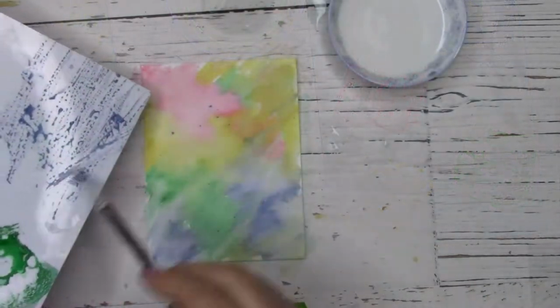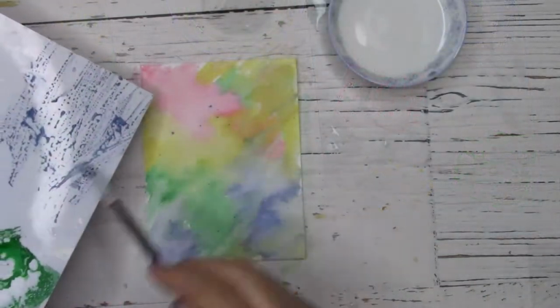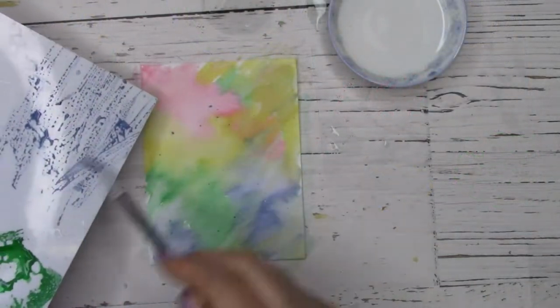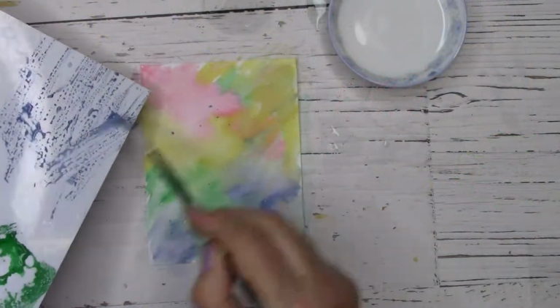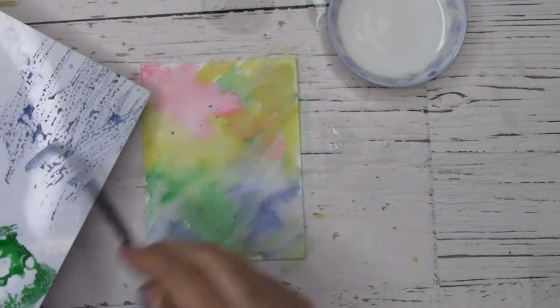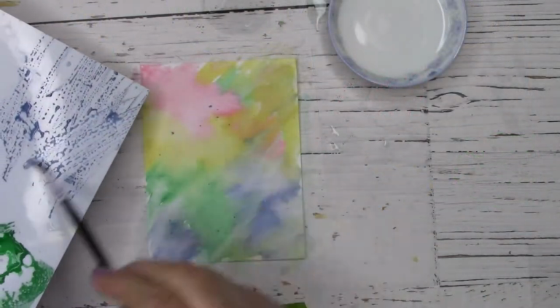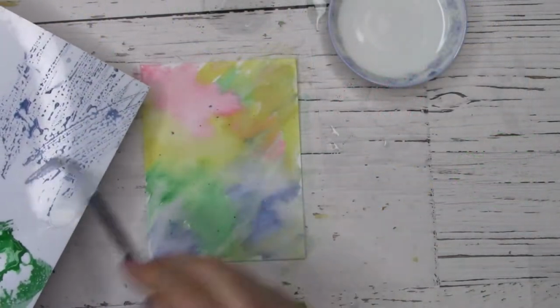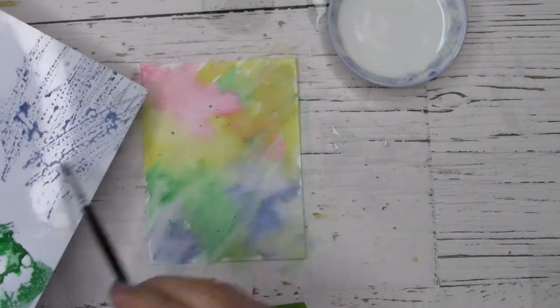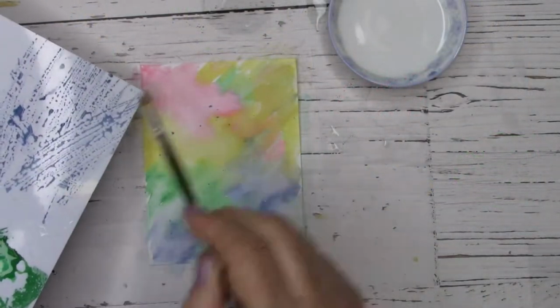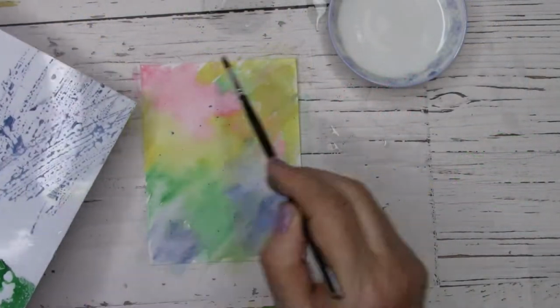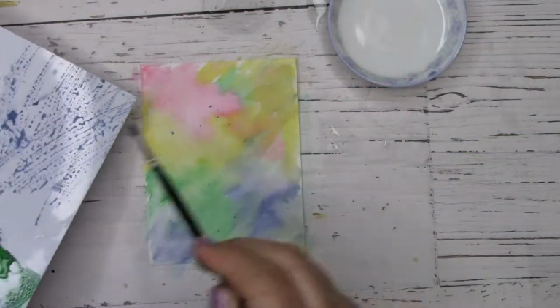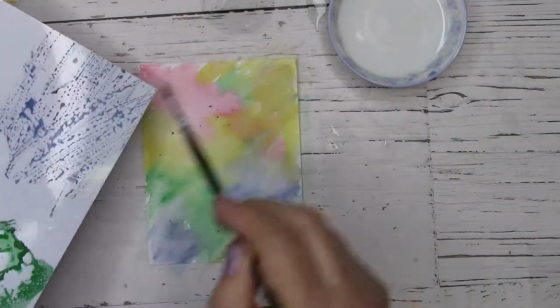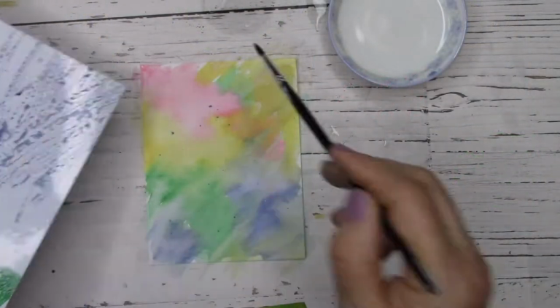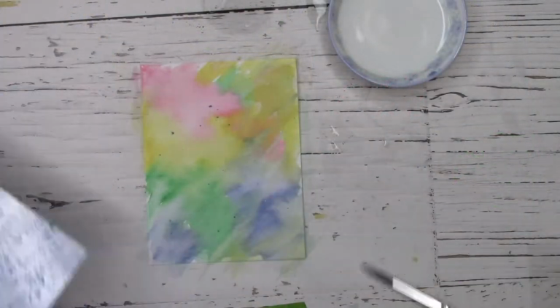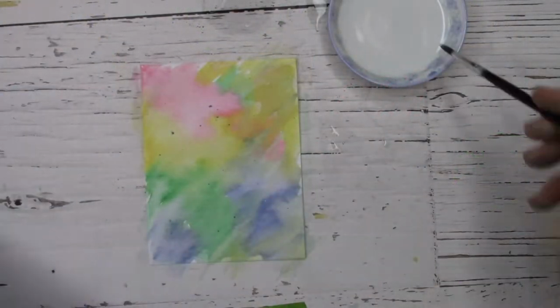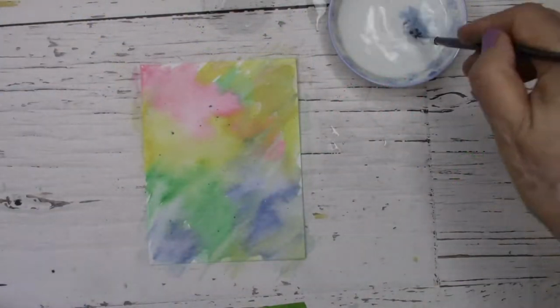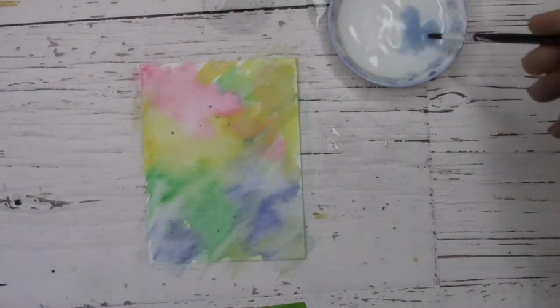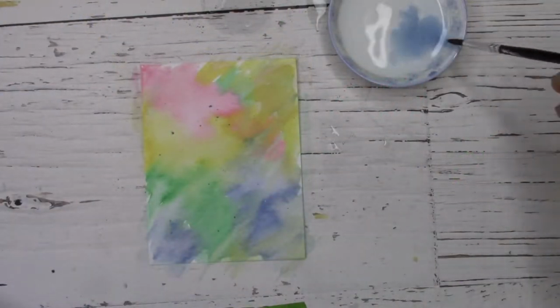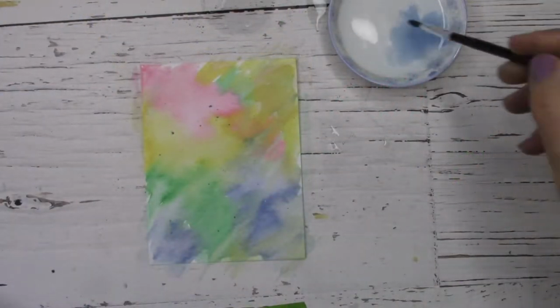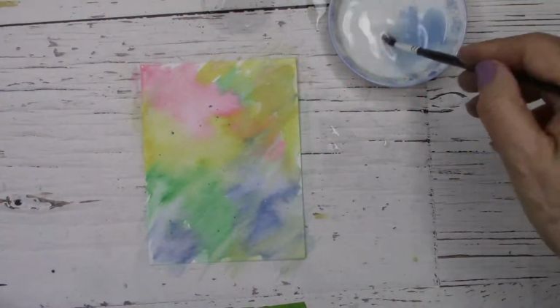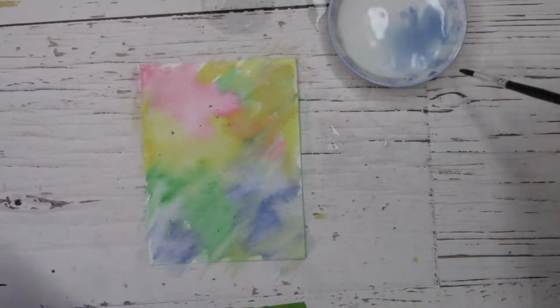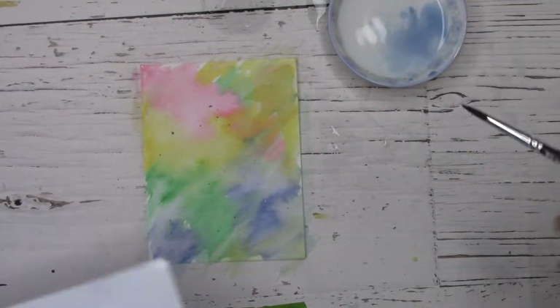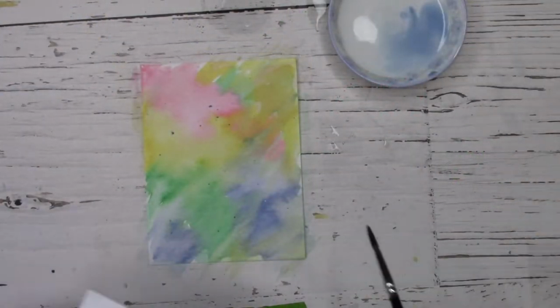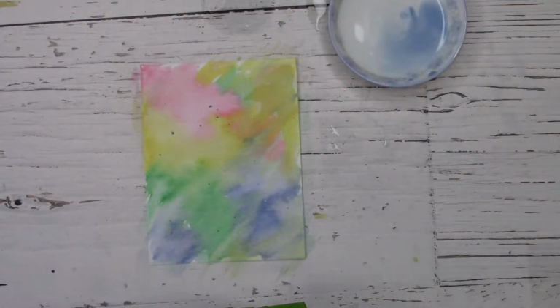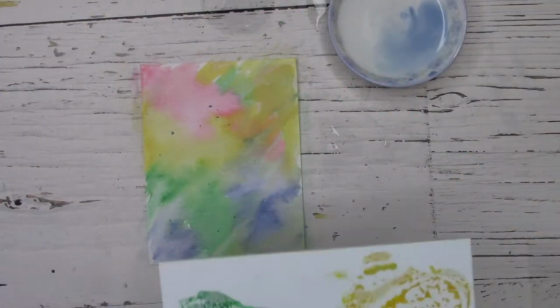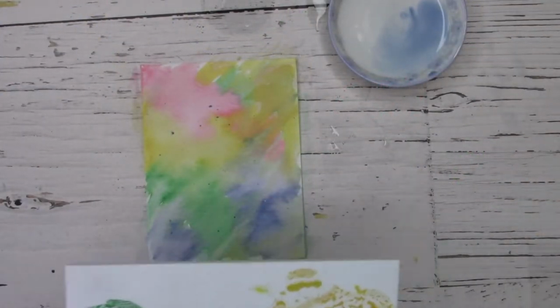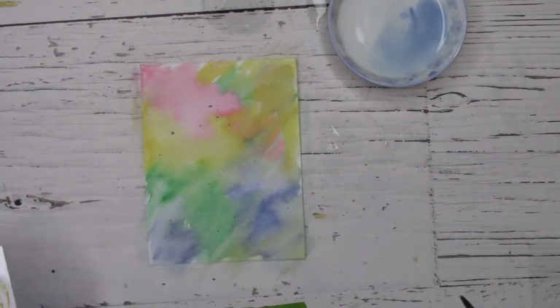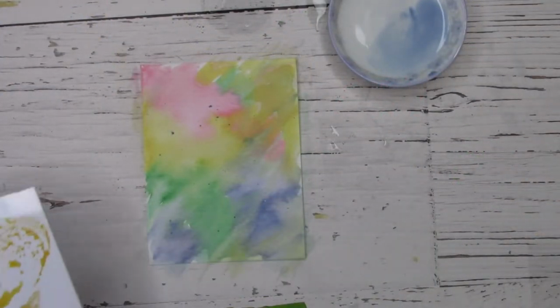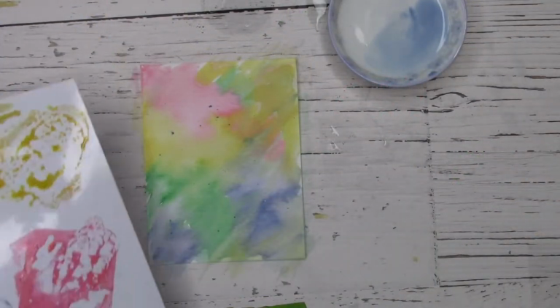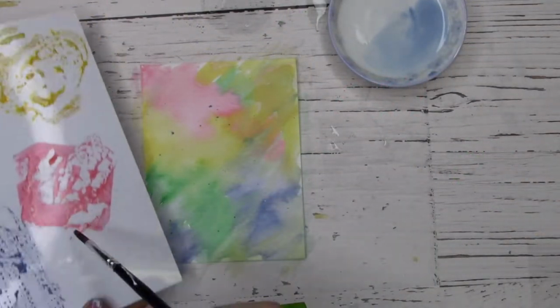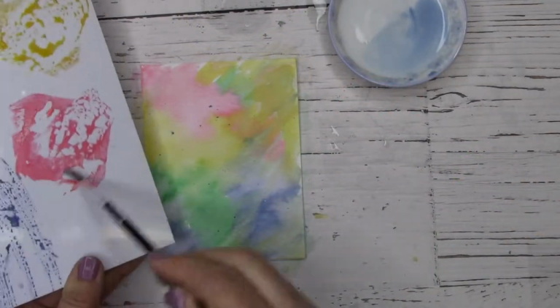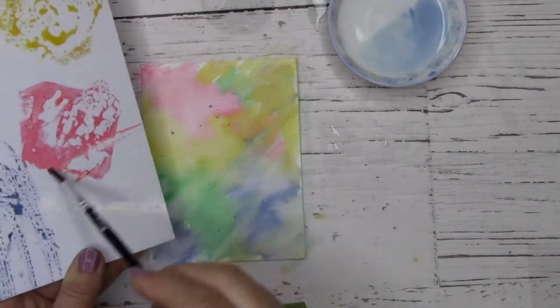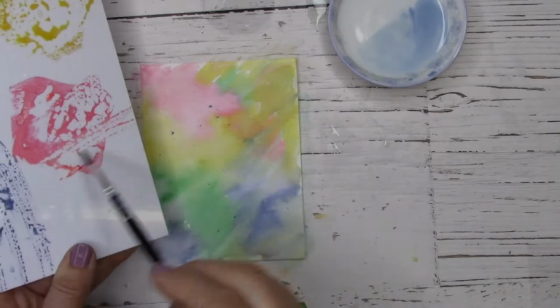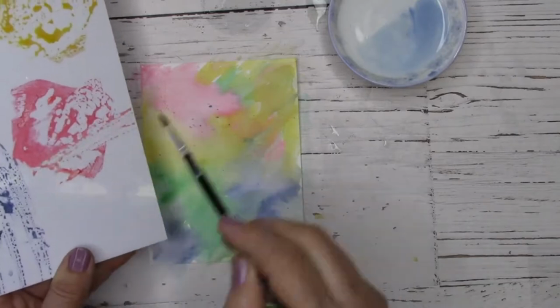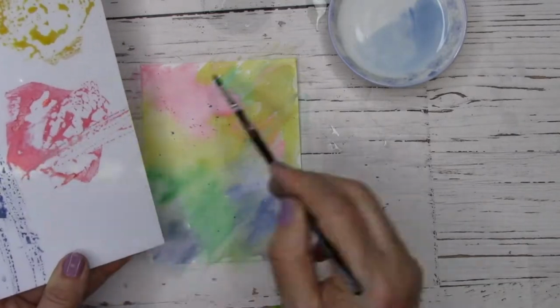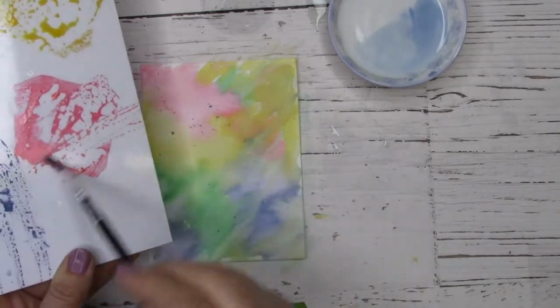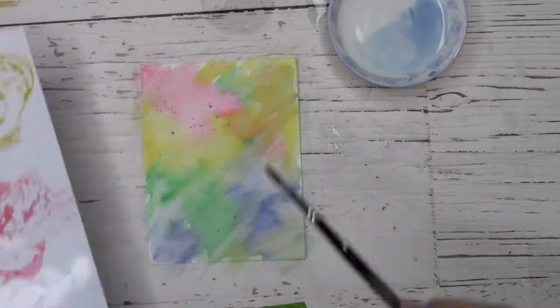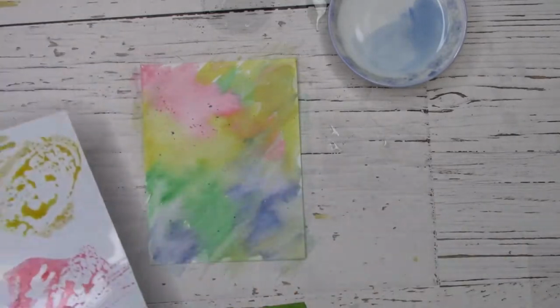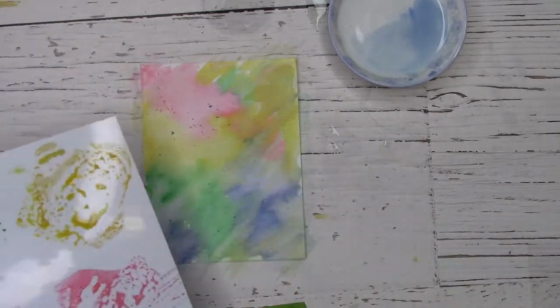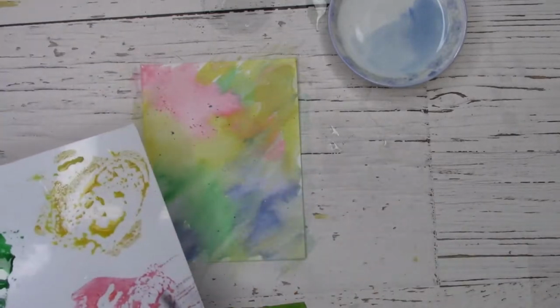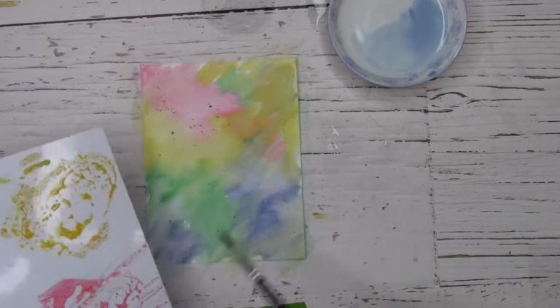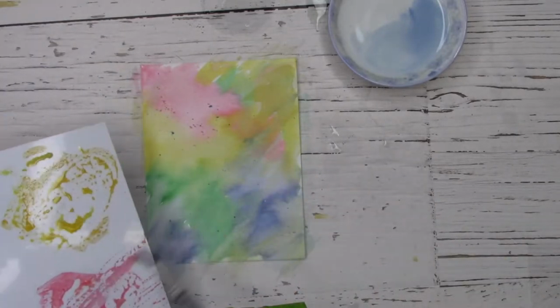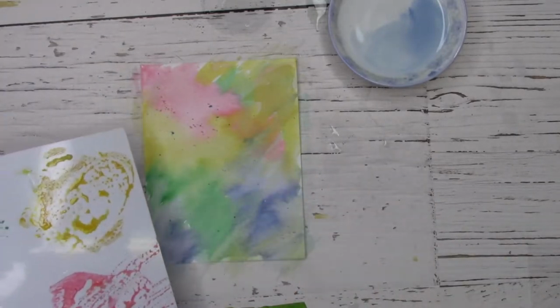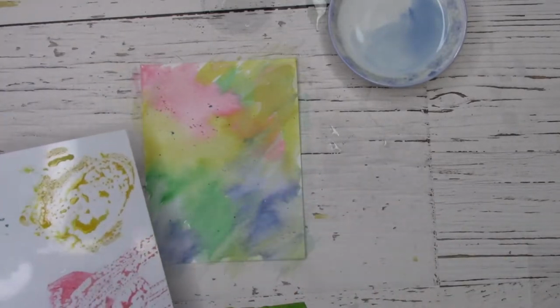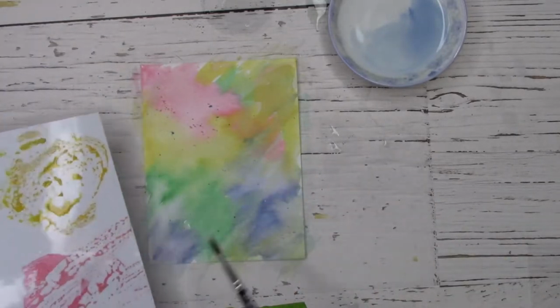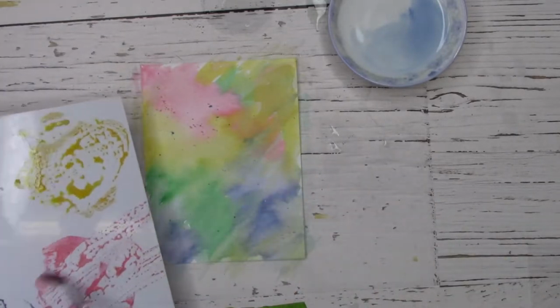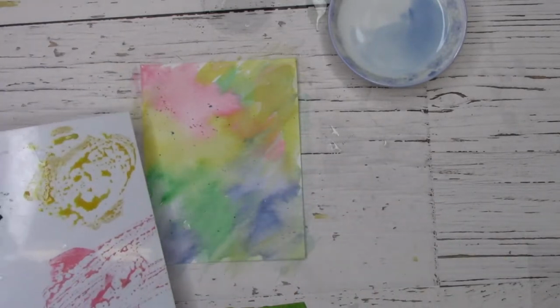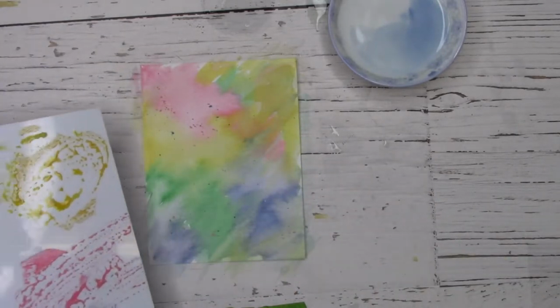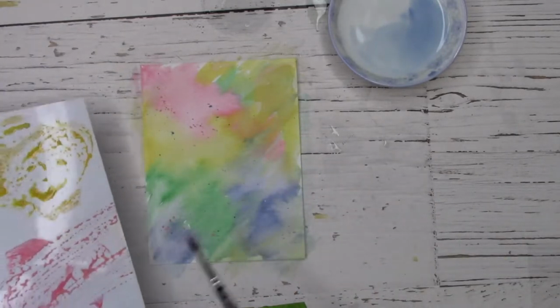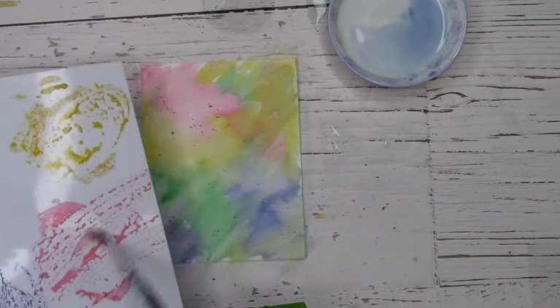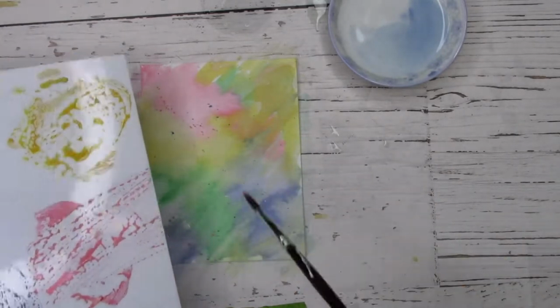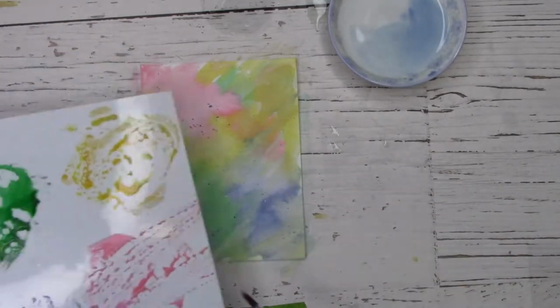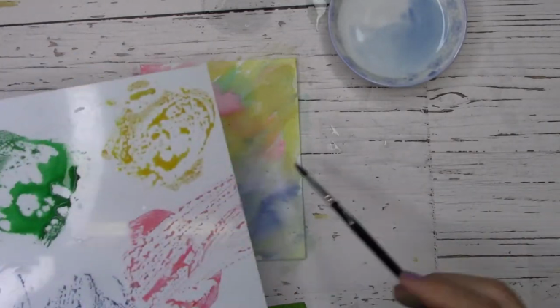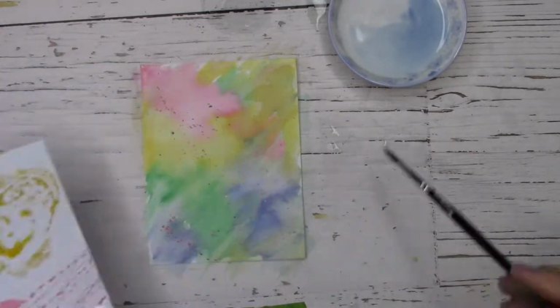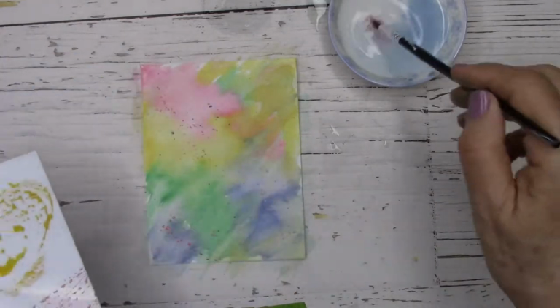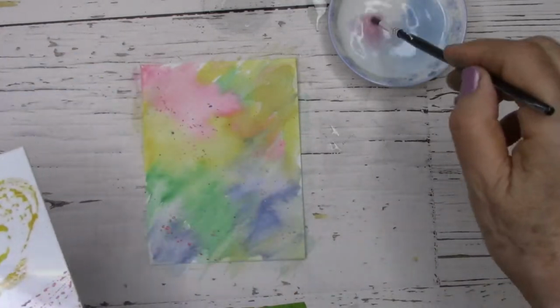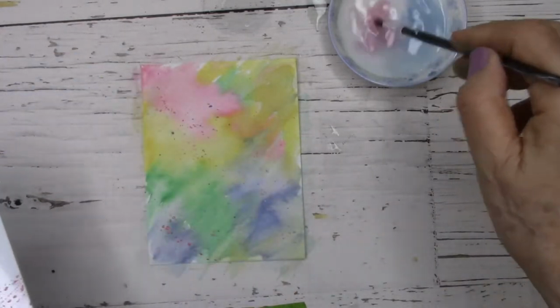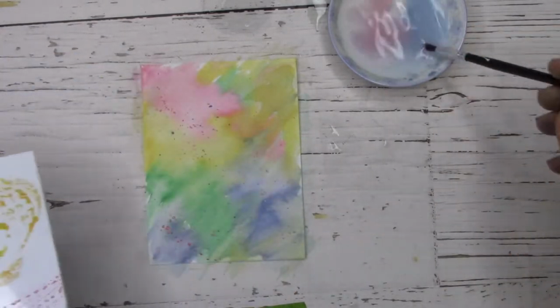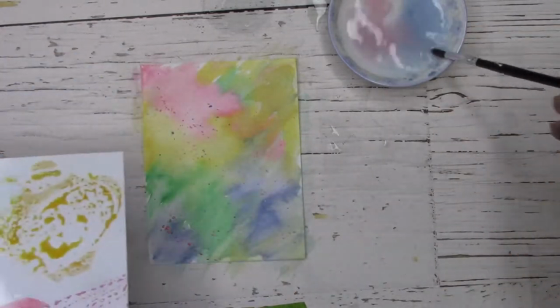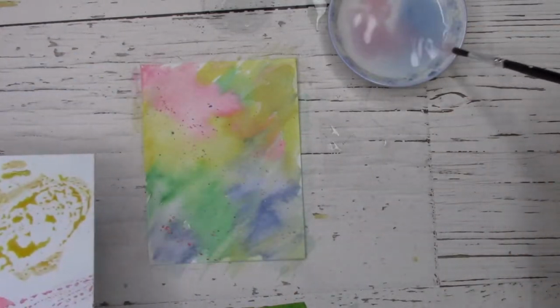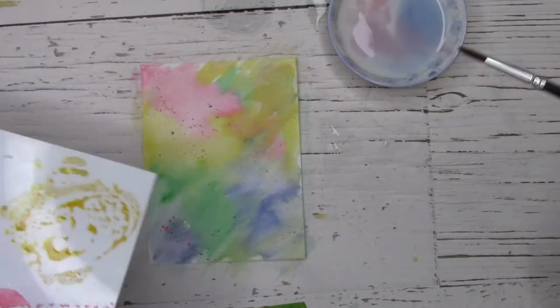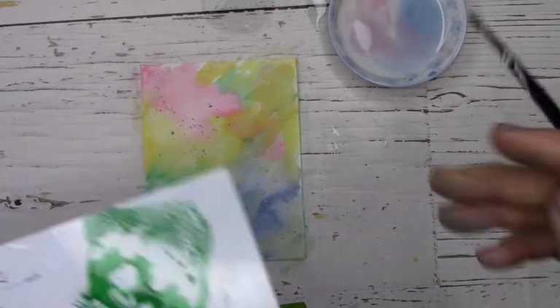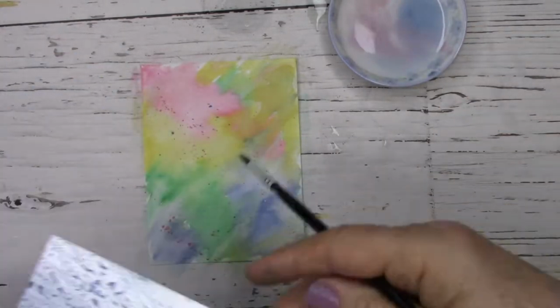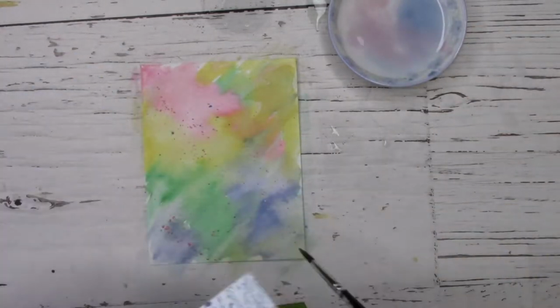Now that I'm finished, I've set my paper with the heat tool and I'm going to use a bit of water and a smaller brush to flick on color droplets.